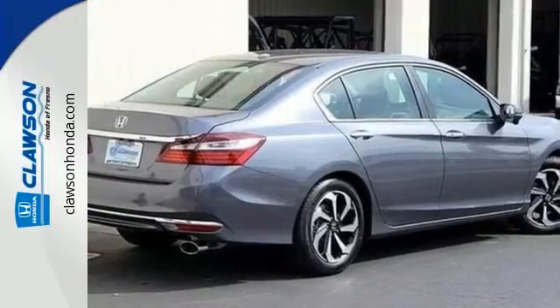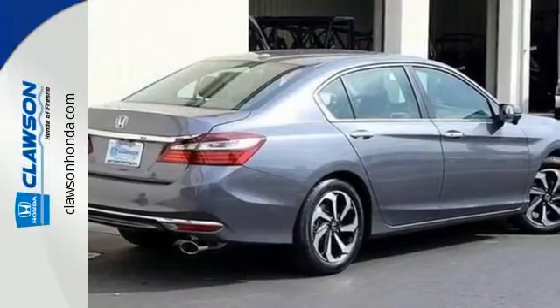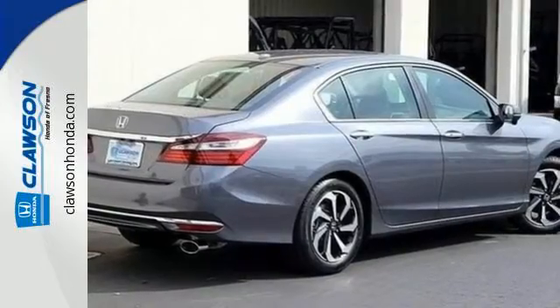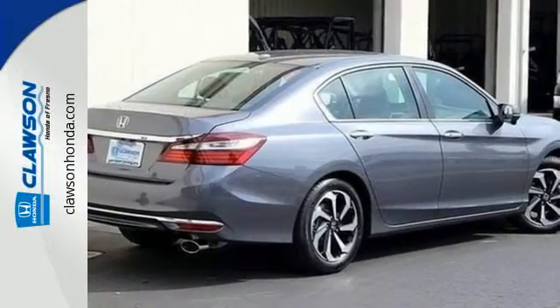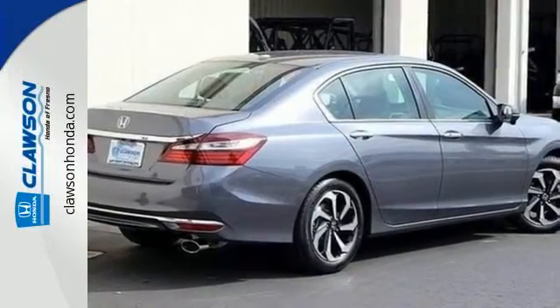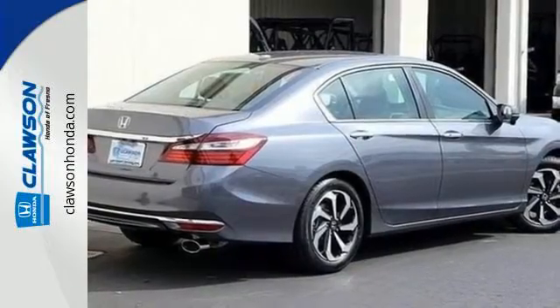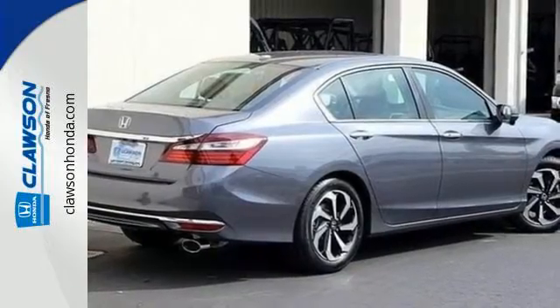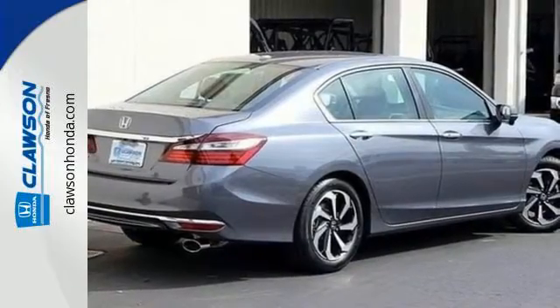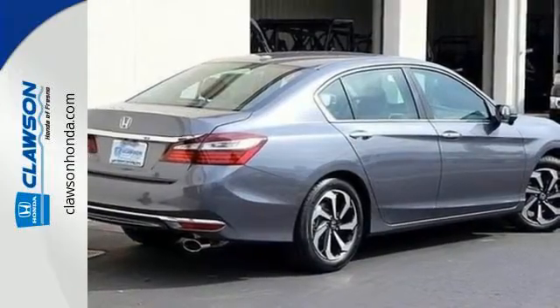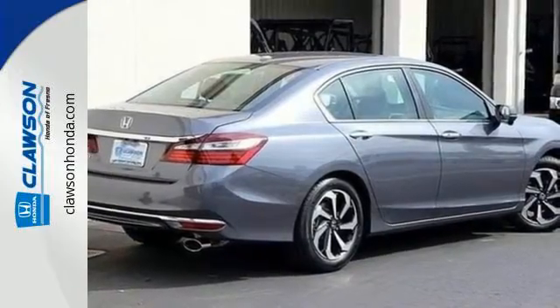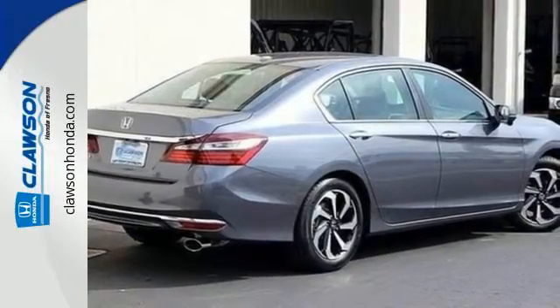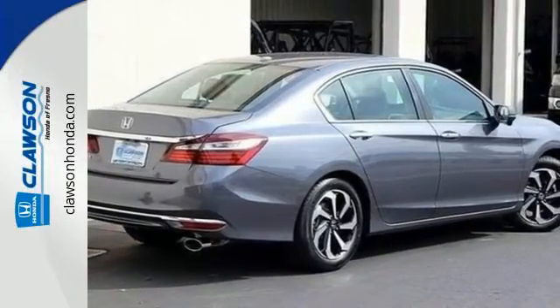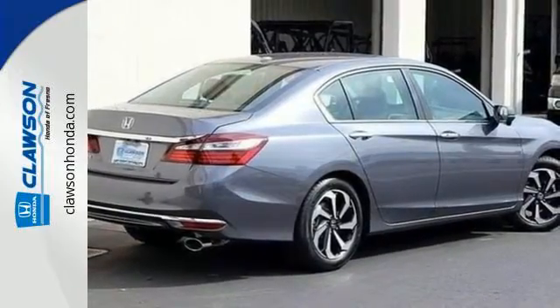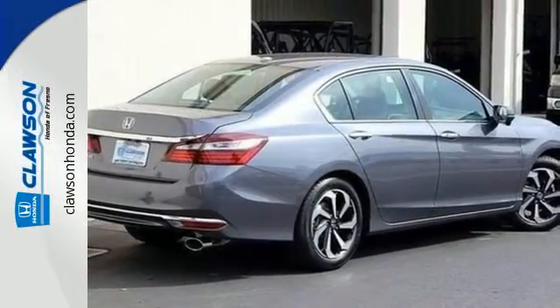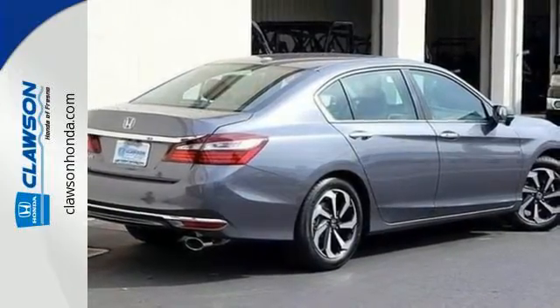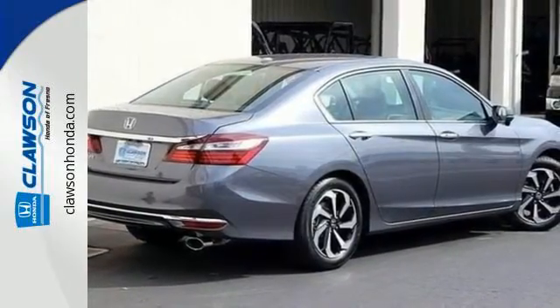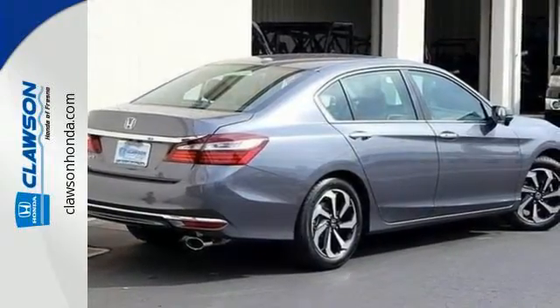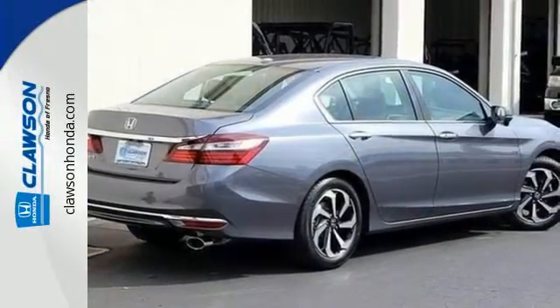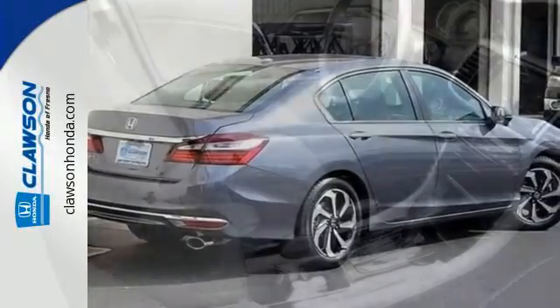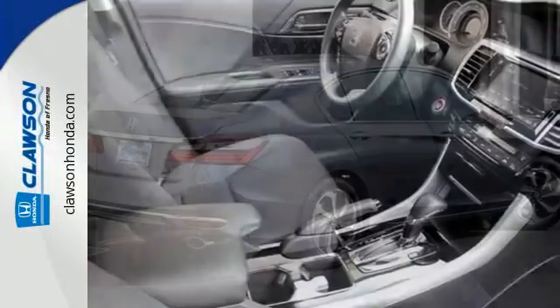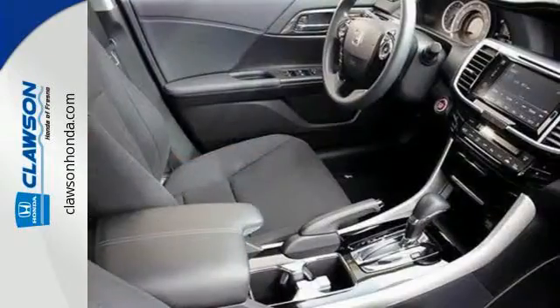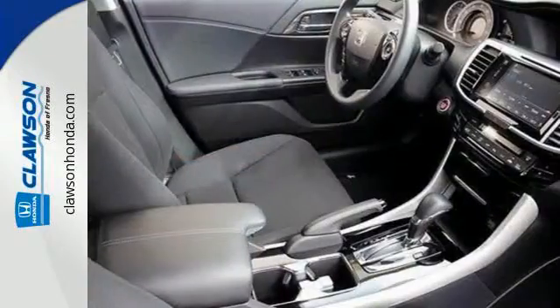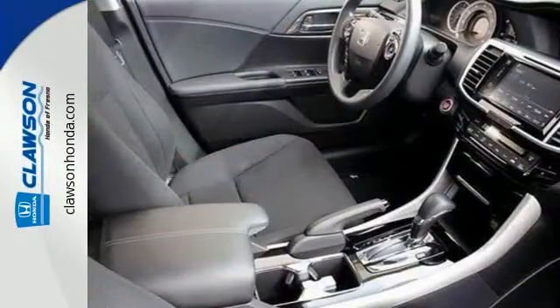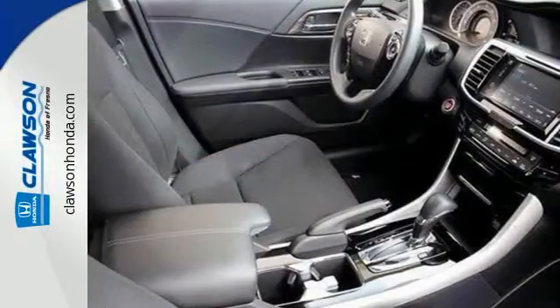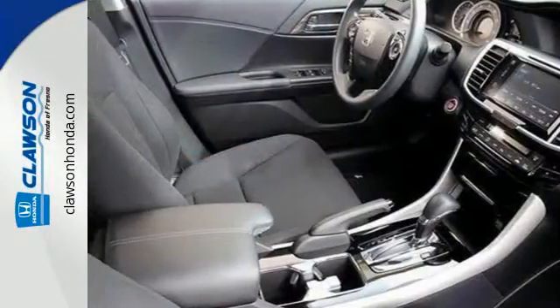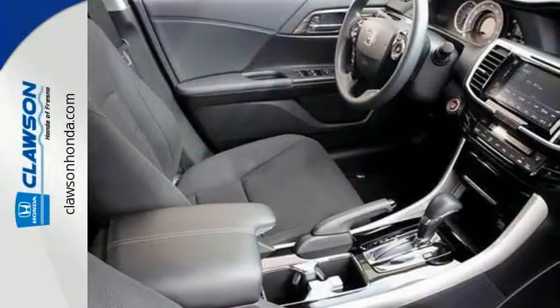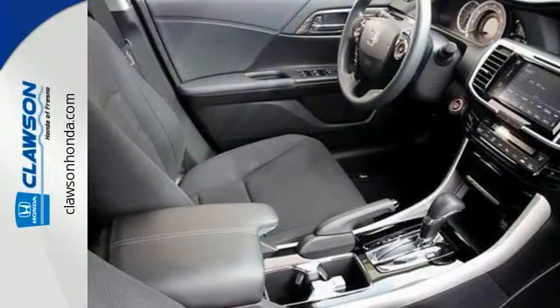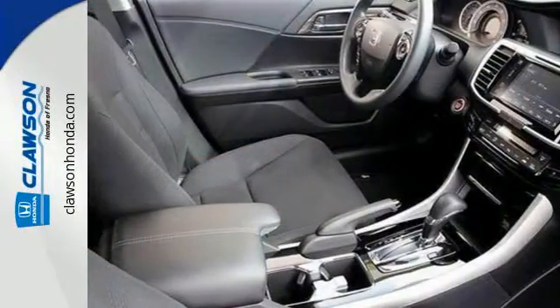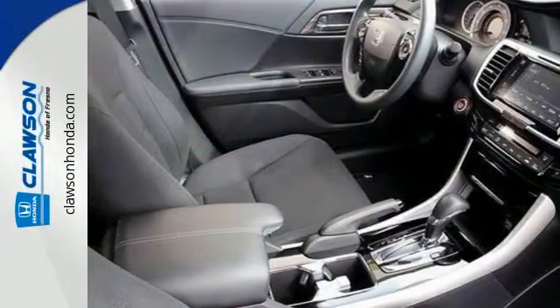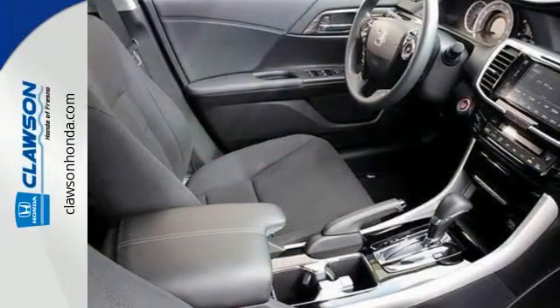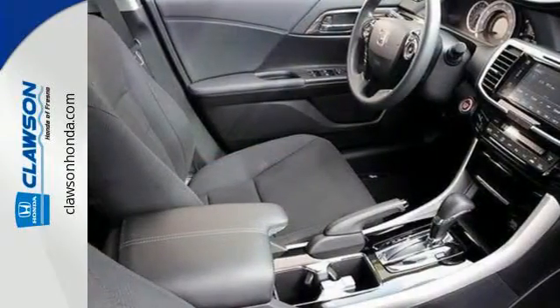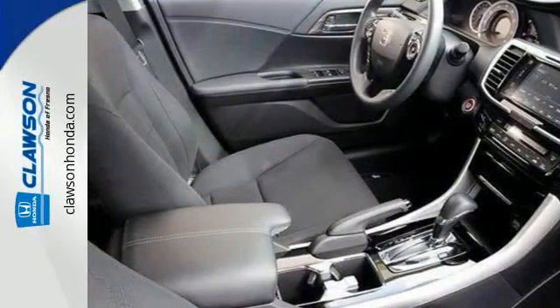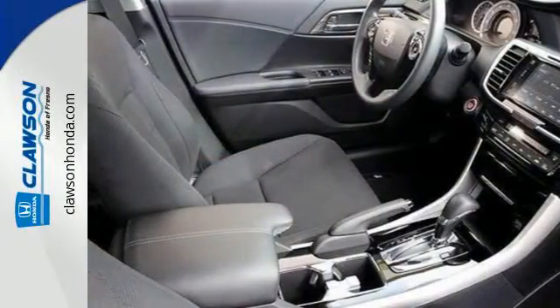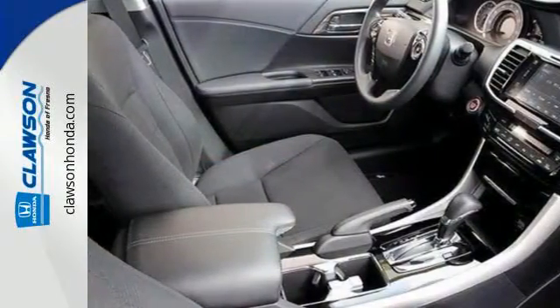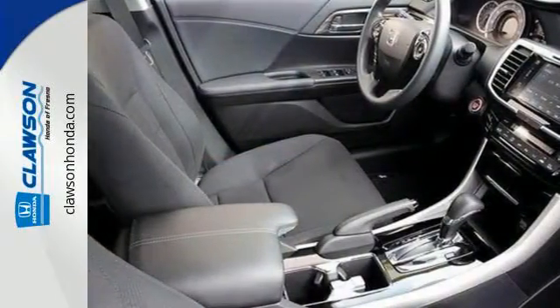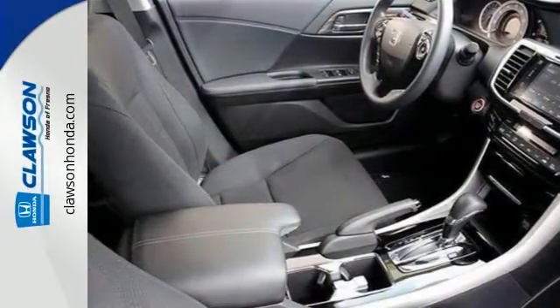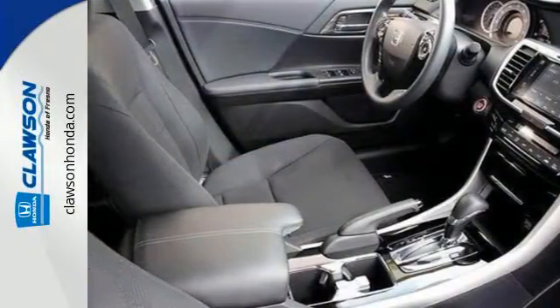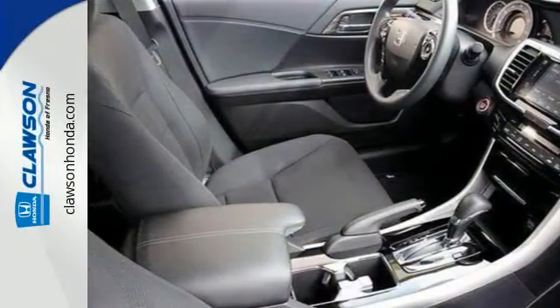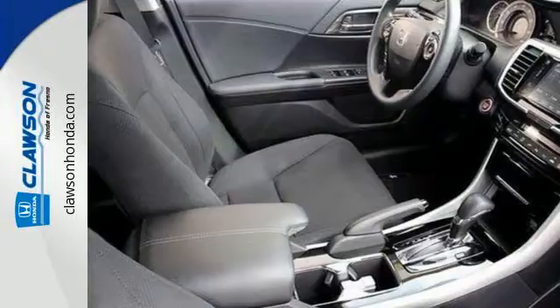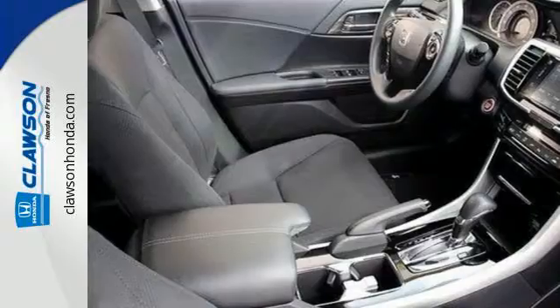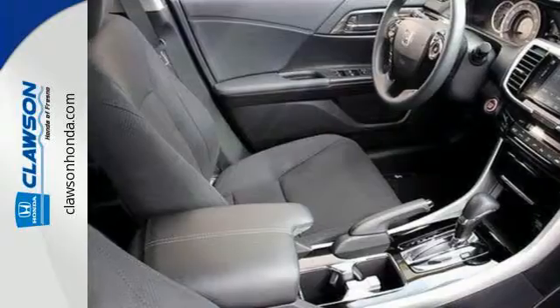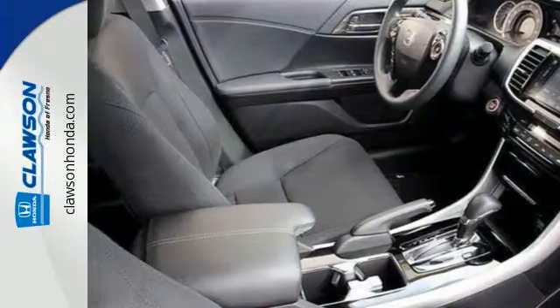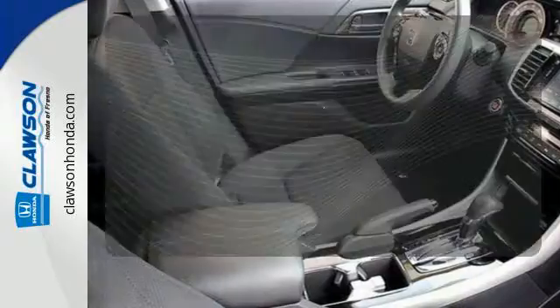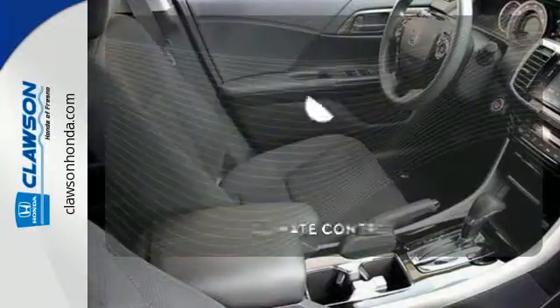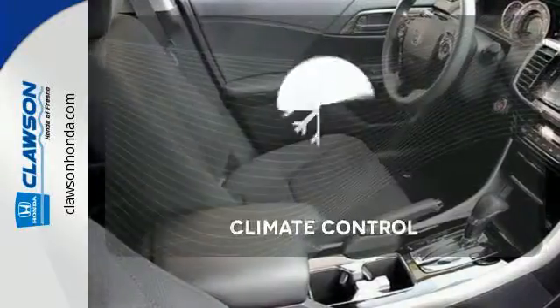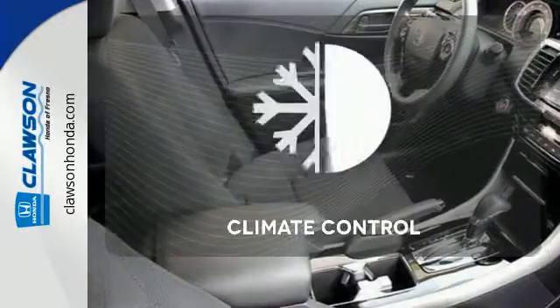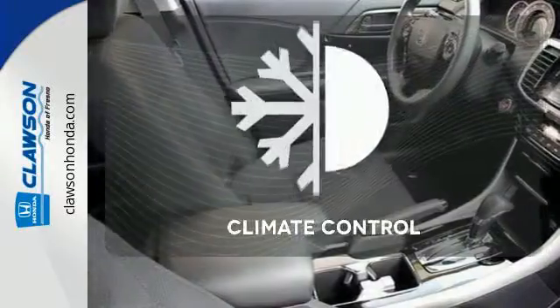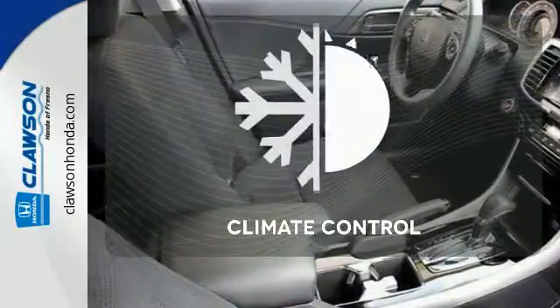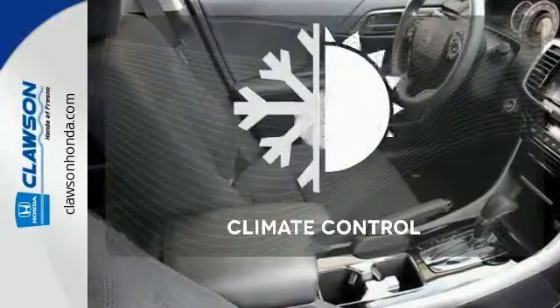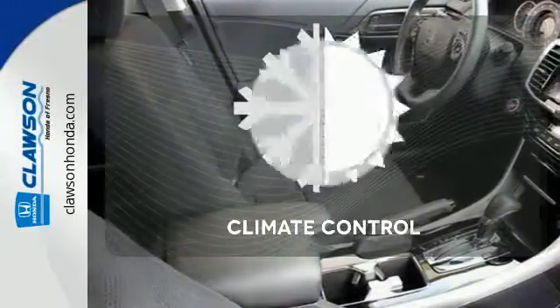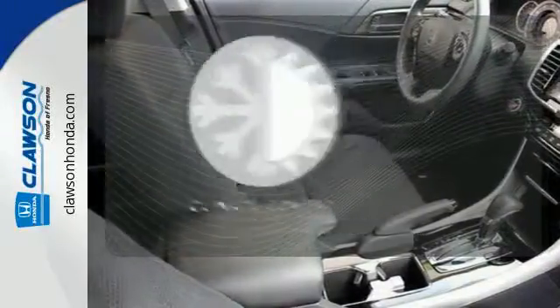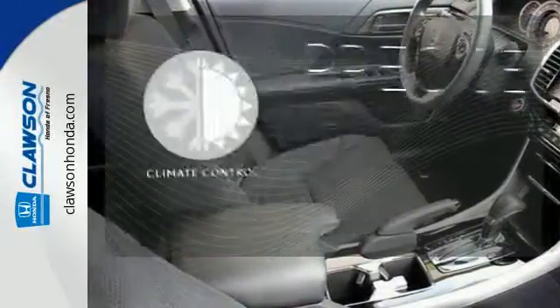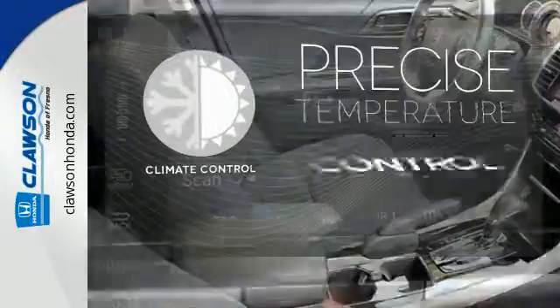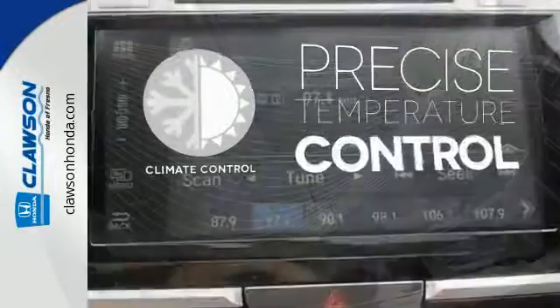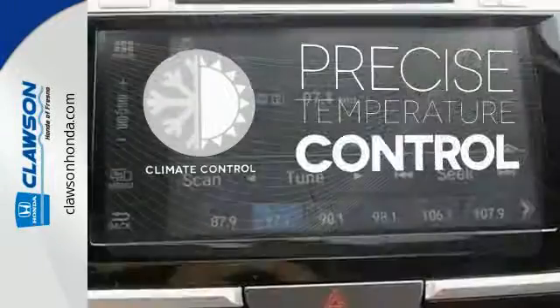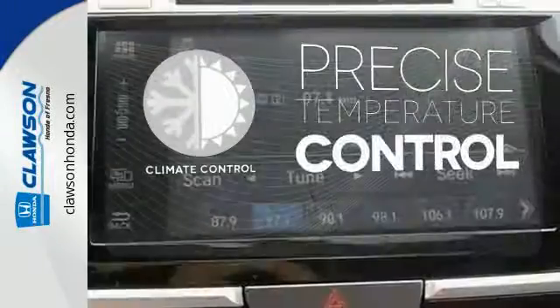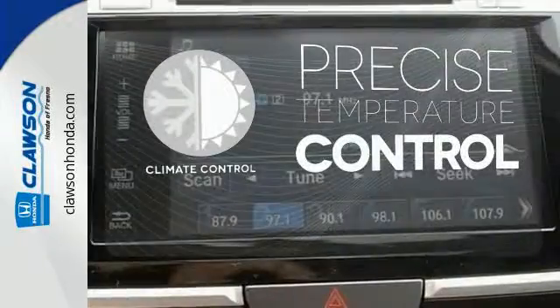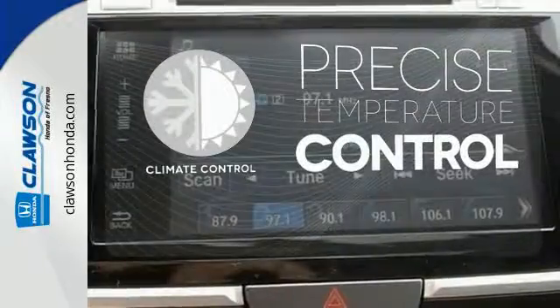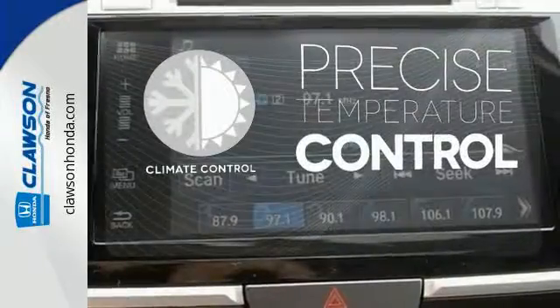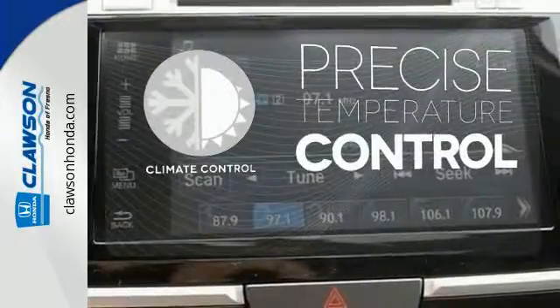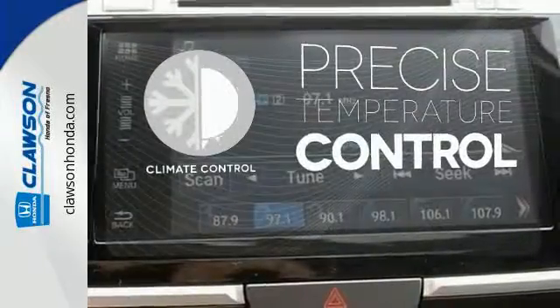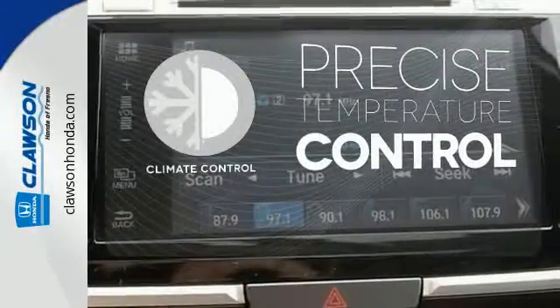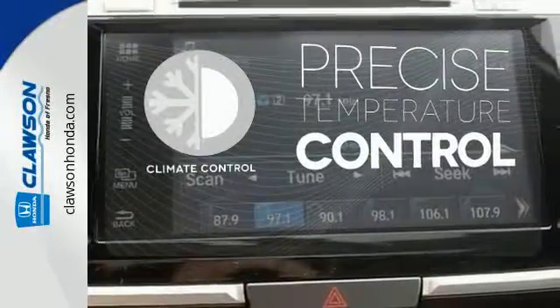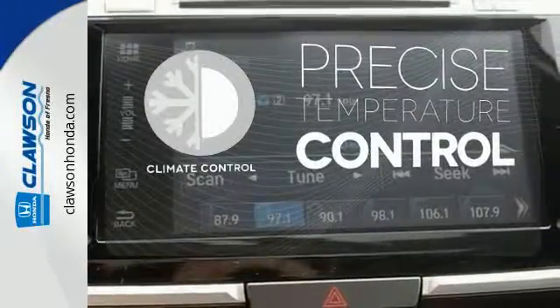And for better economy, this Accord is also equipped with an efficient eco-assist system. Select the perfect temperature with the climate control.